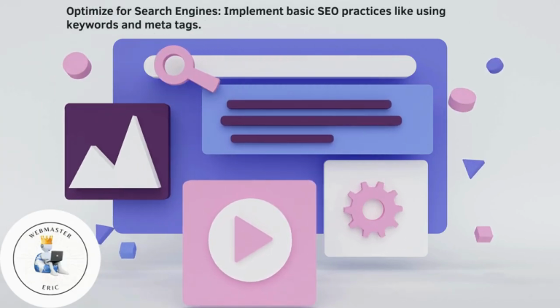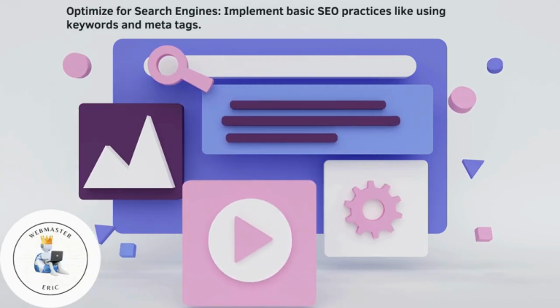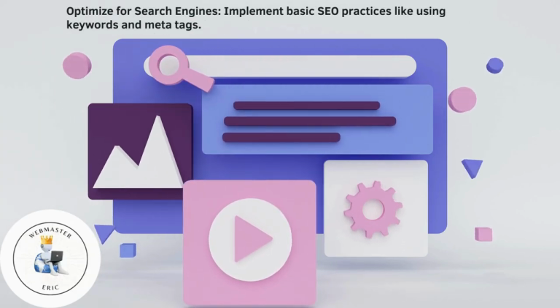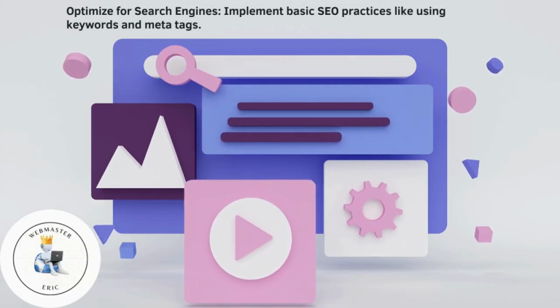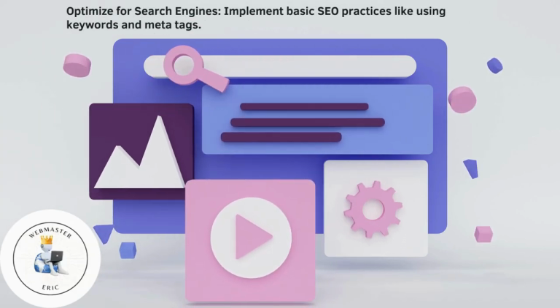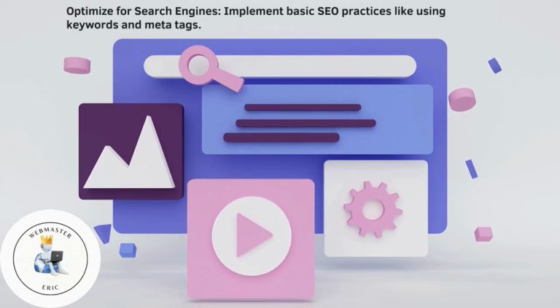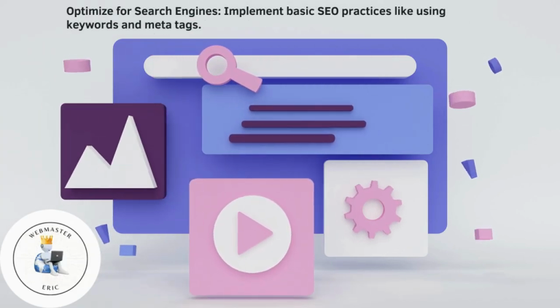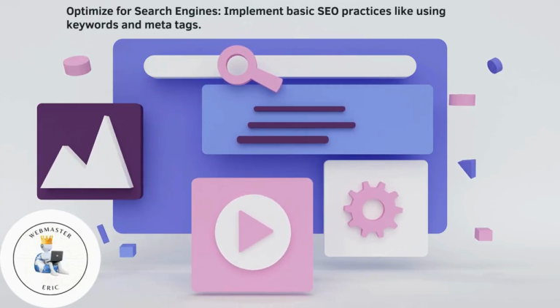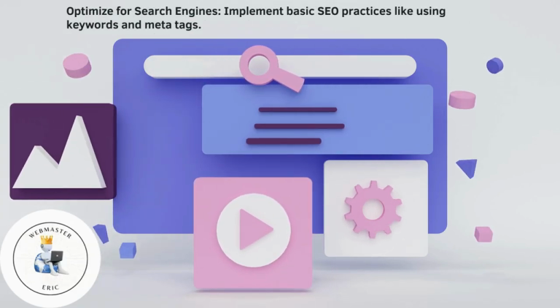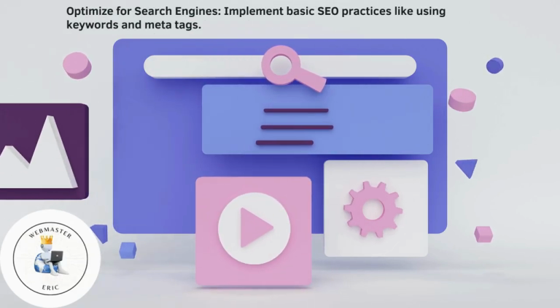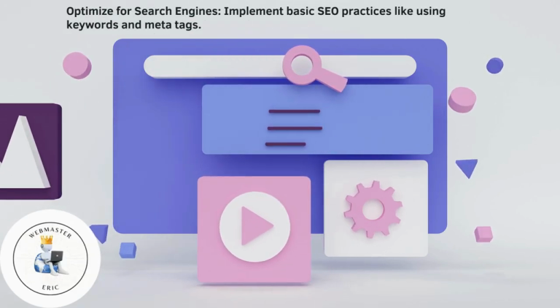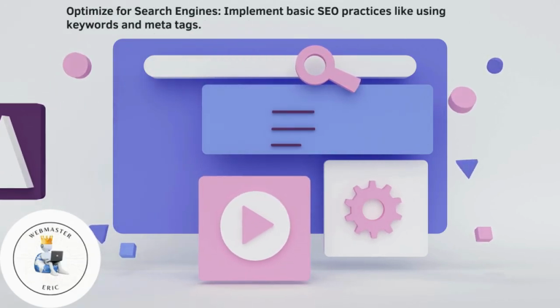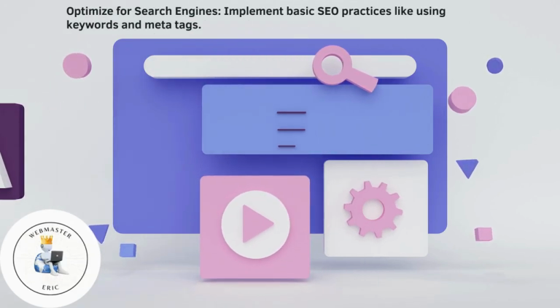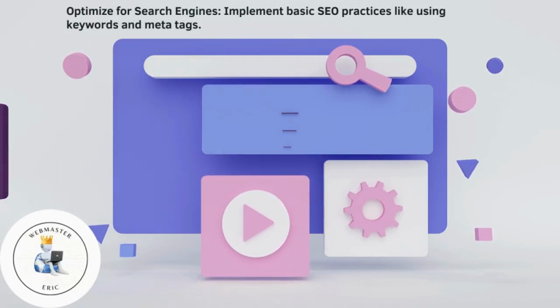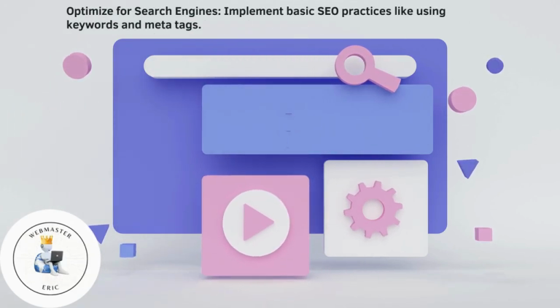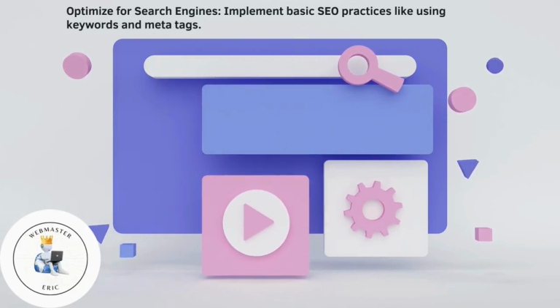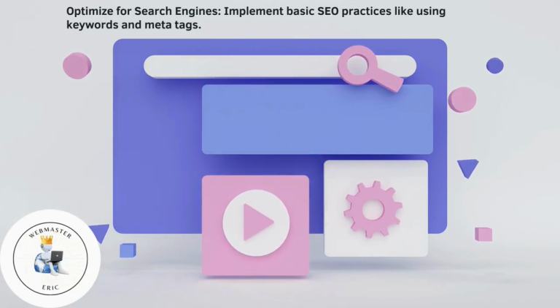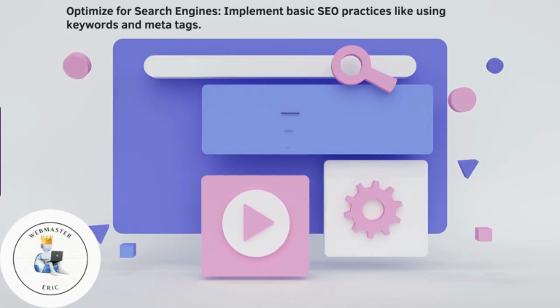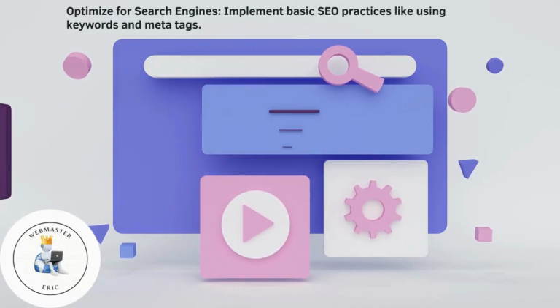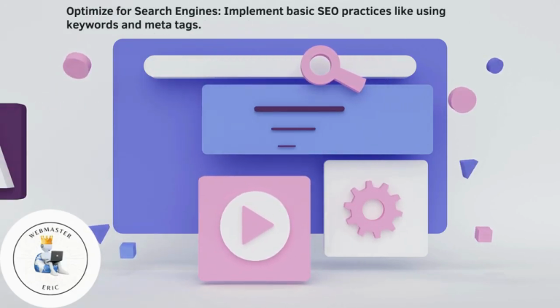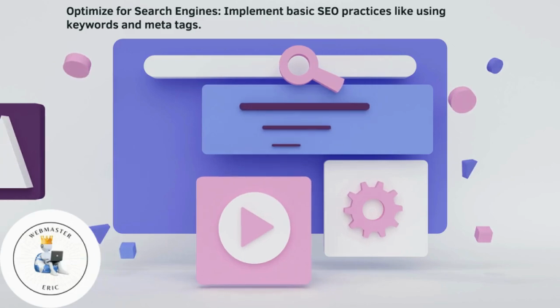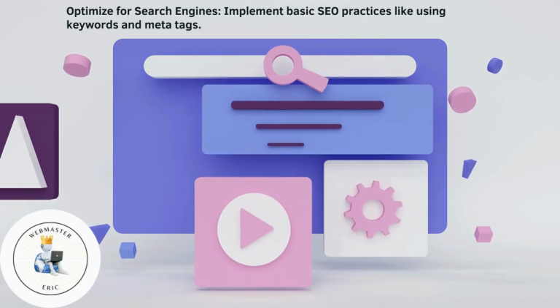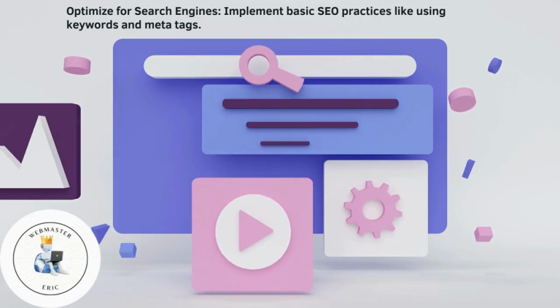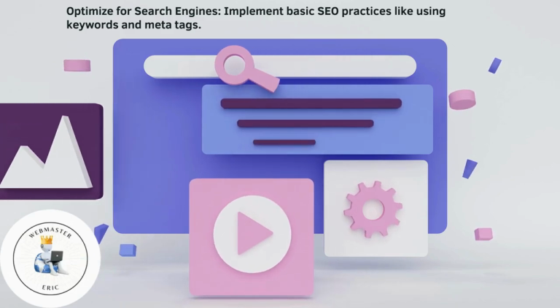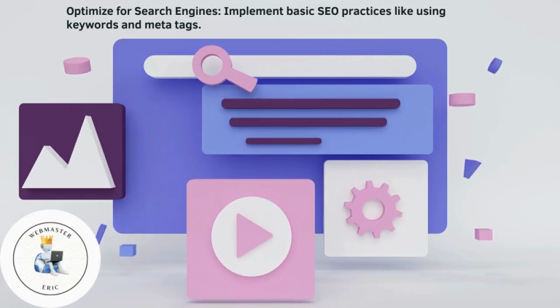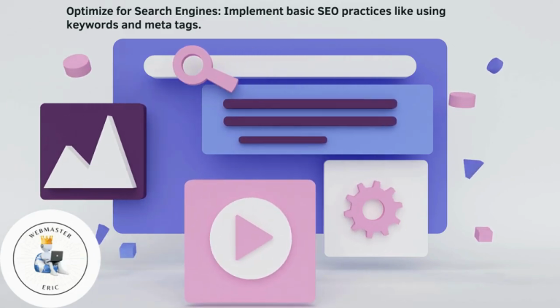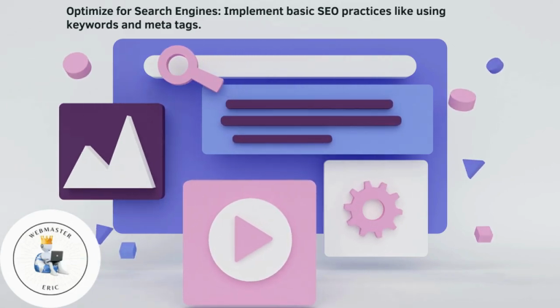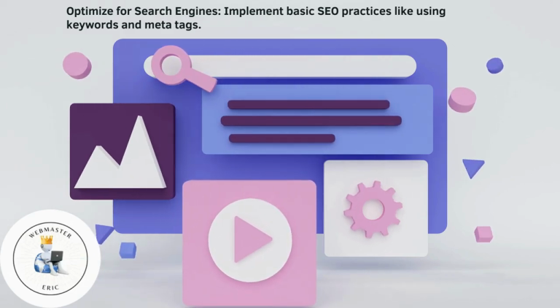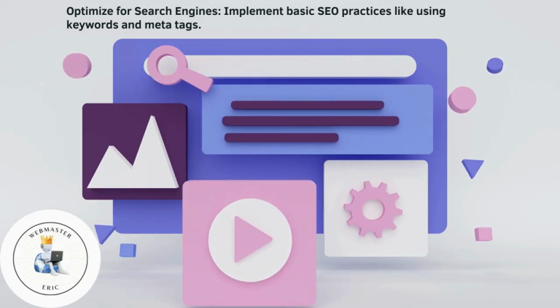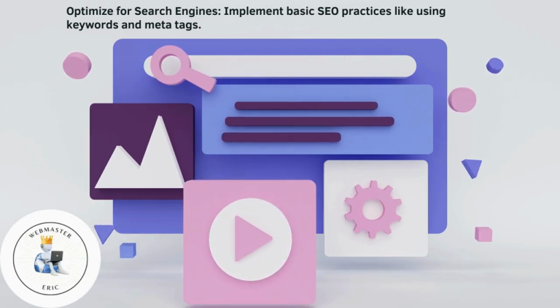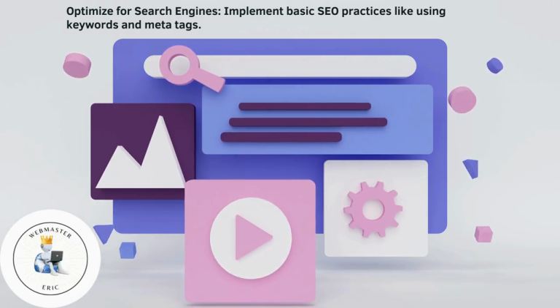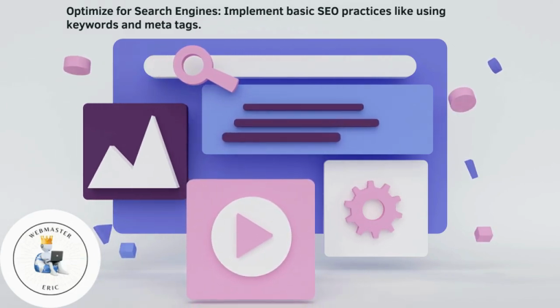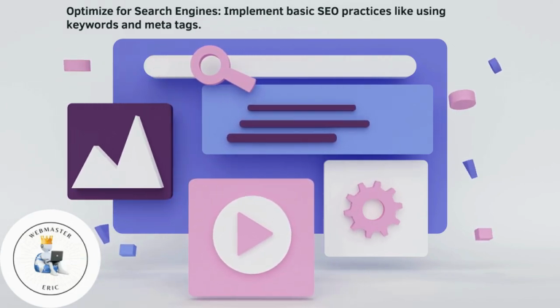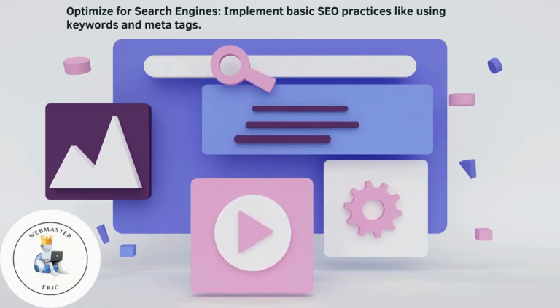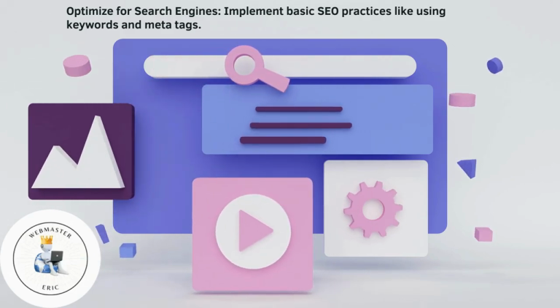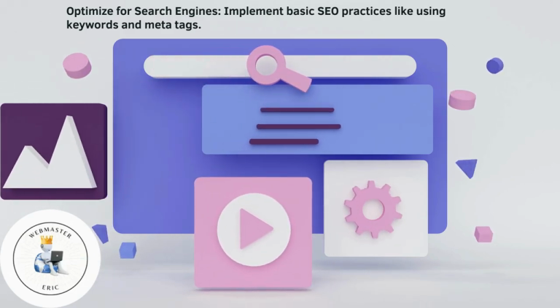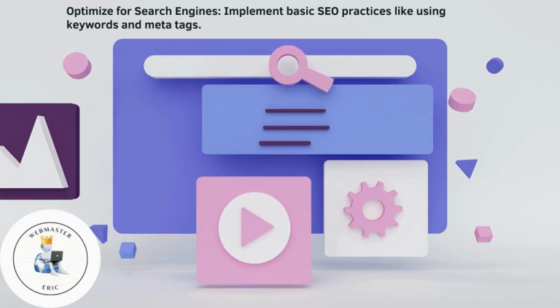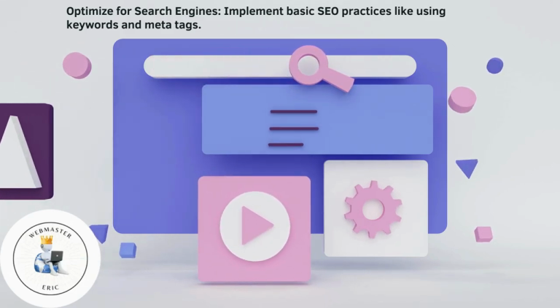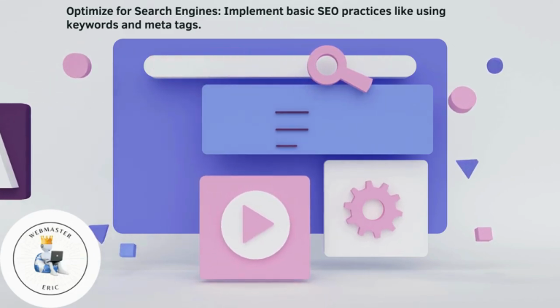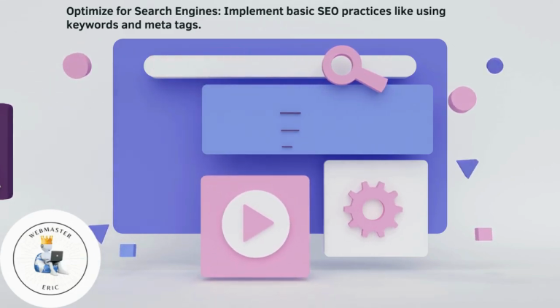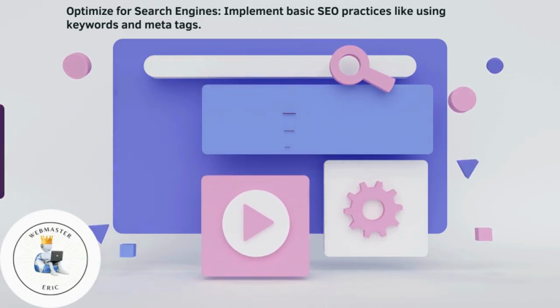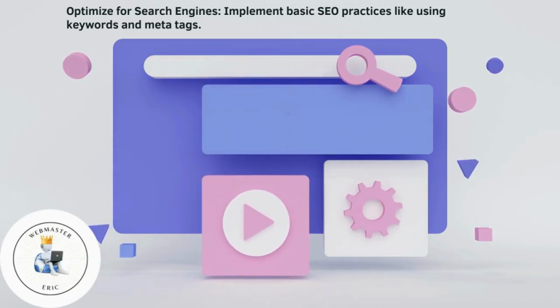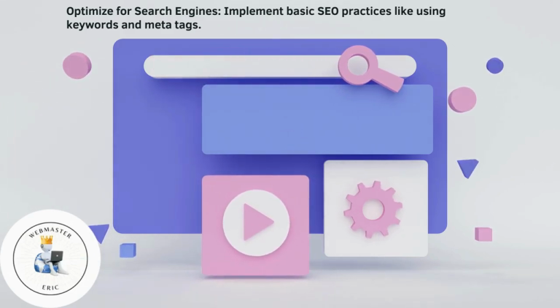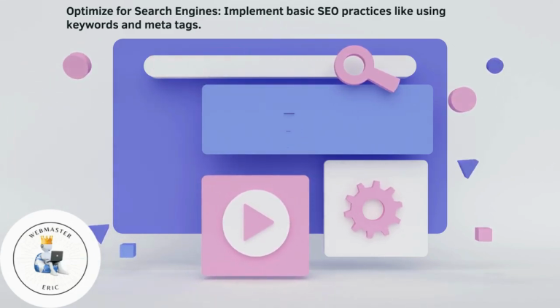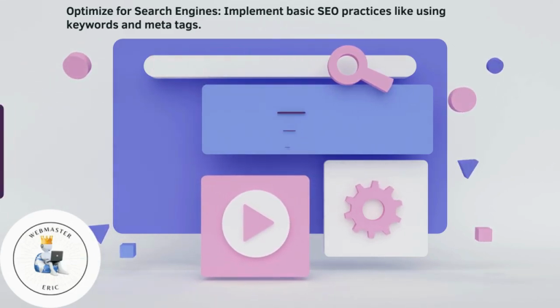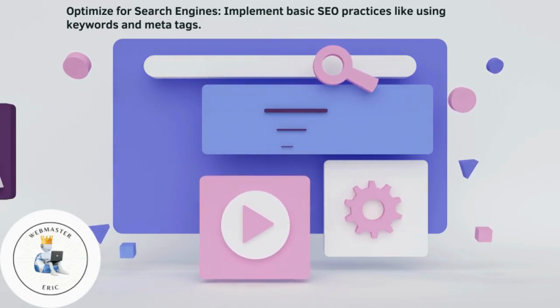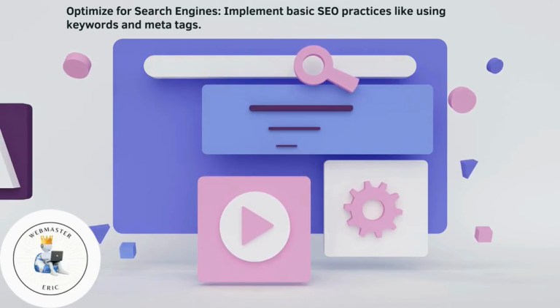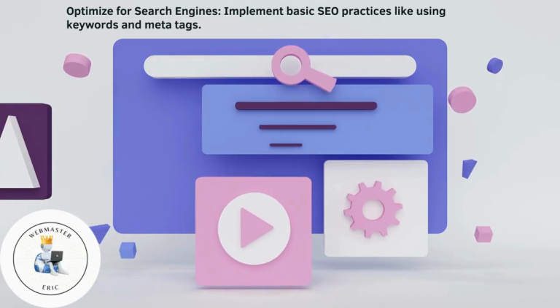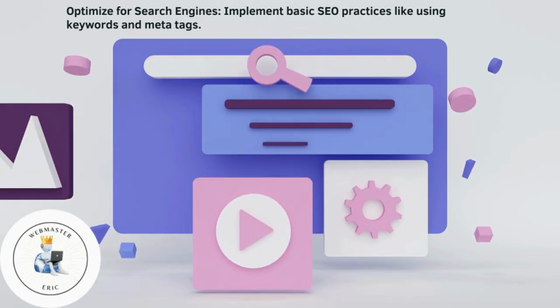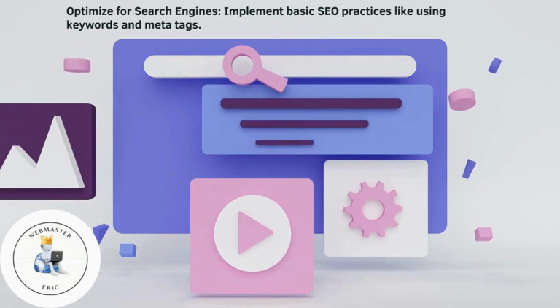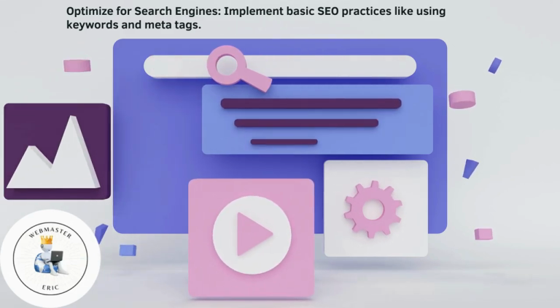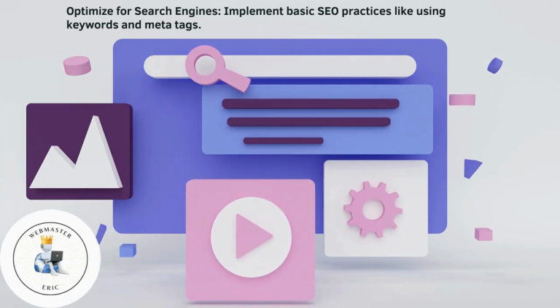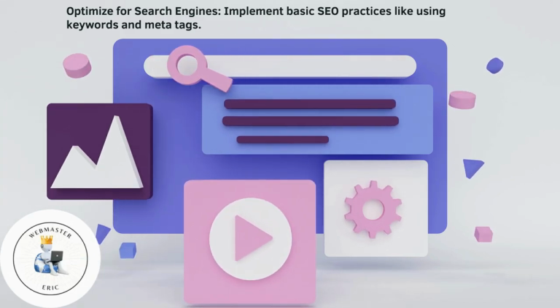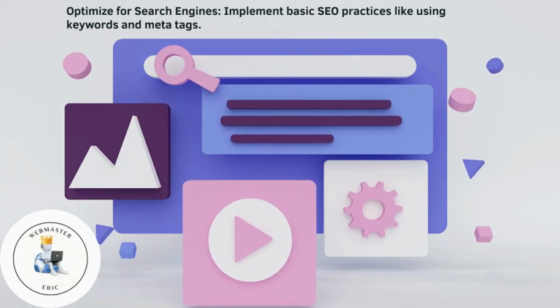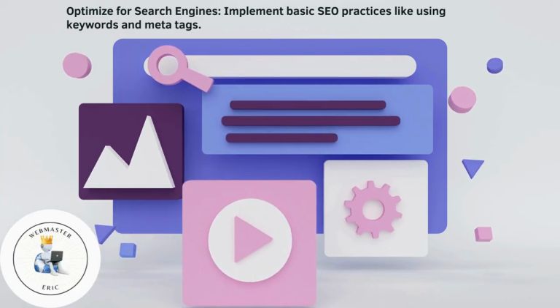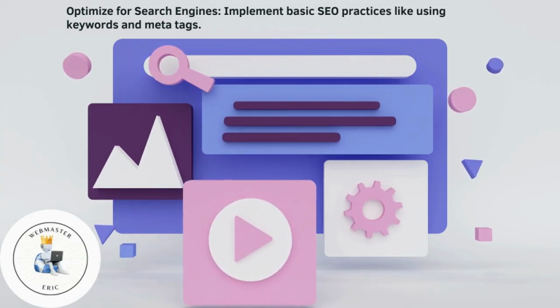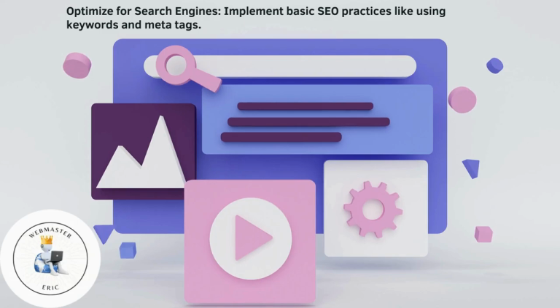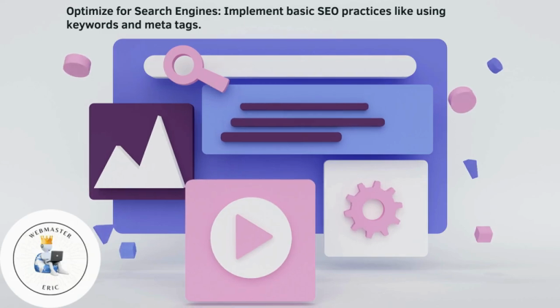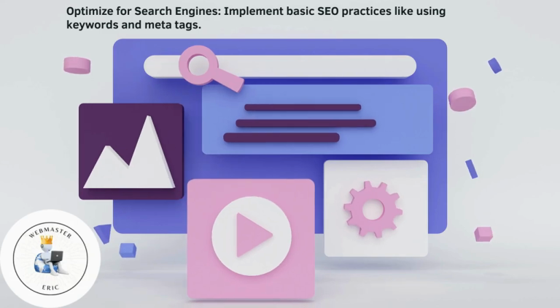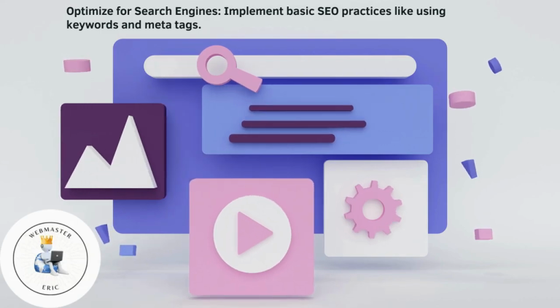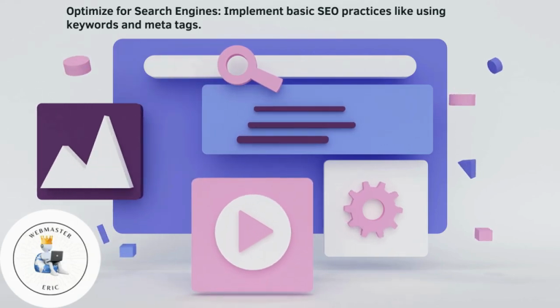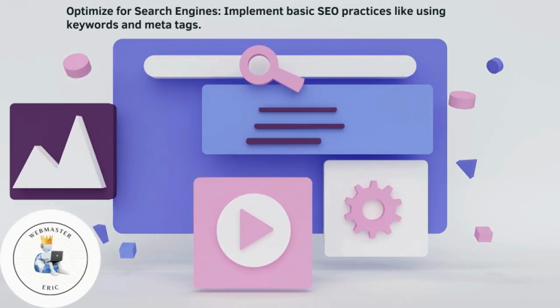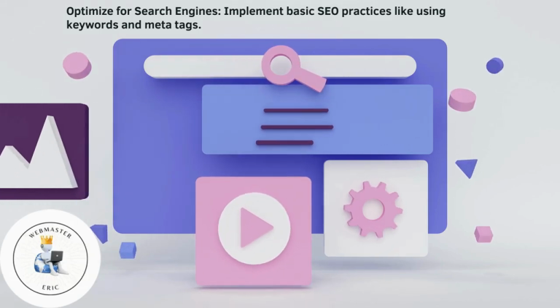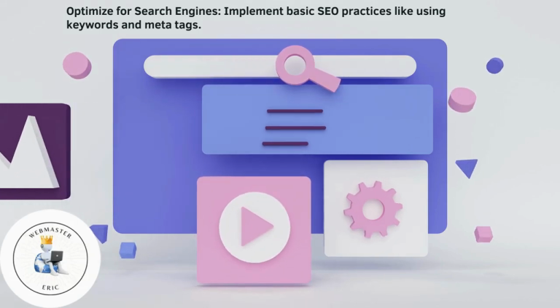Optimize for search engines. Implement basic SEO practices like using keywords and meta tags.